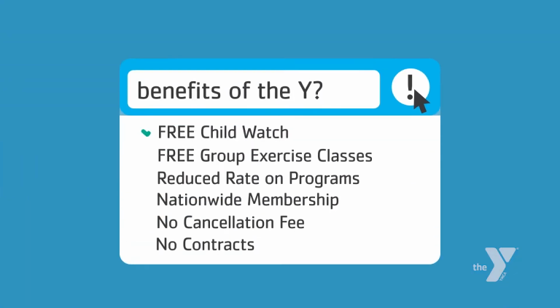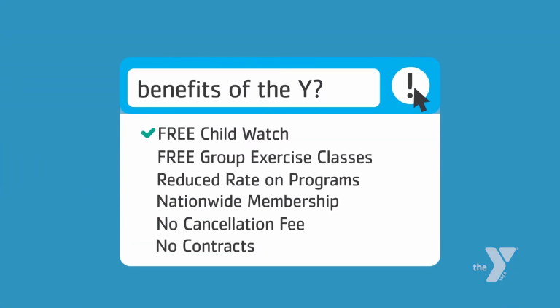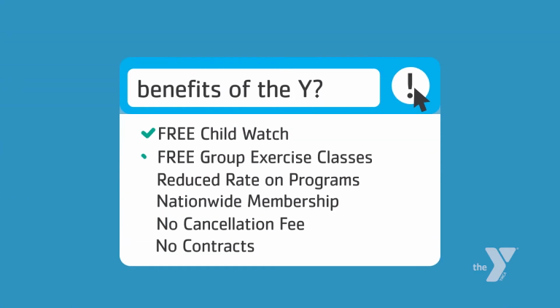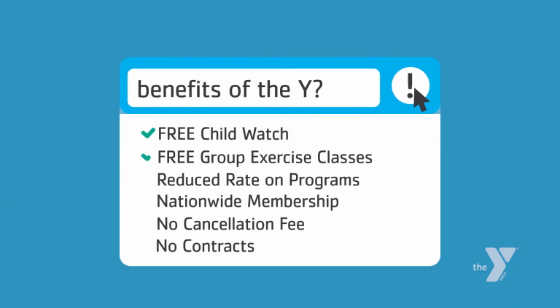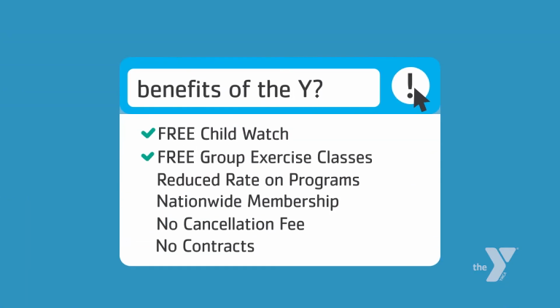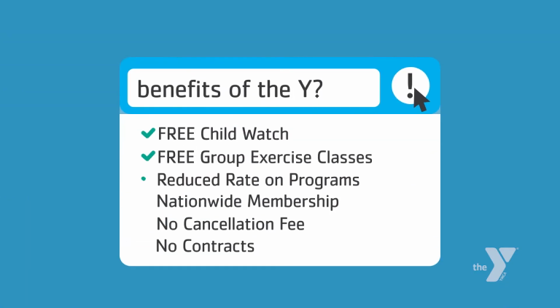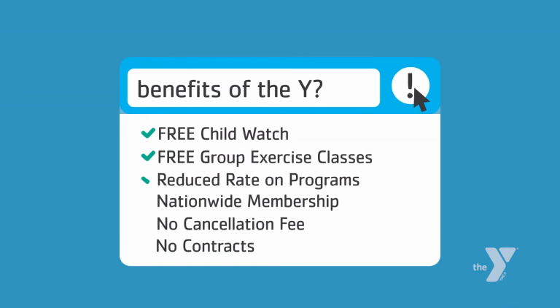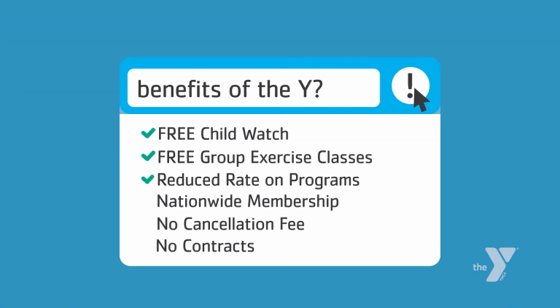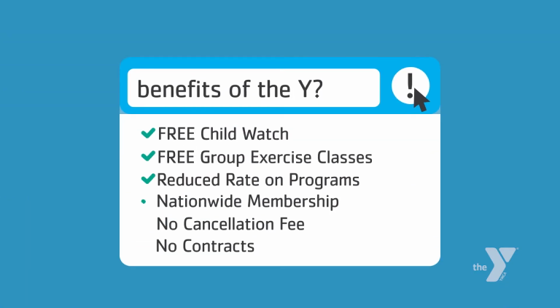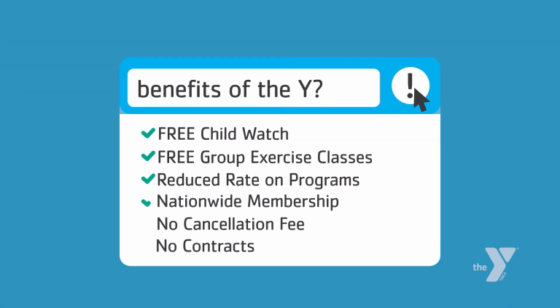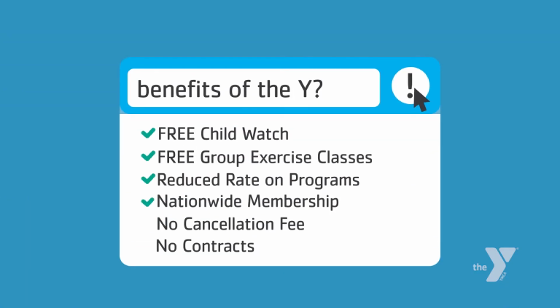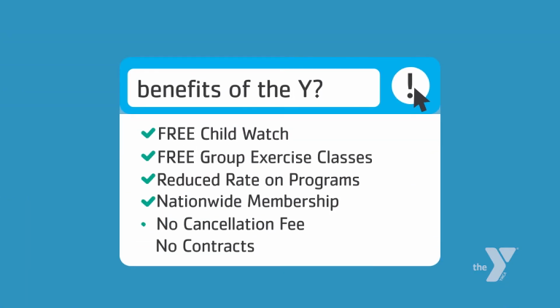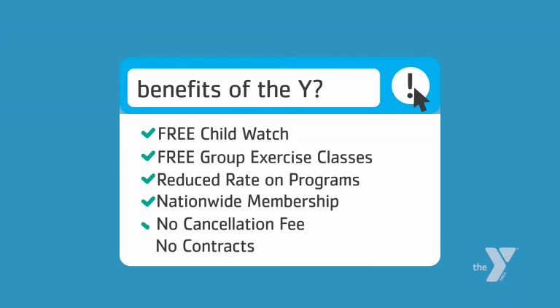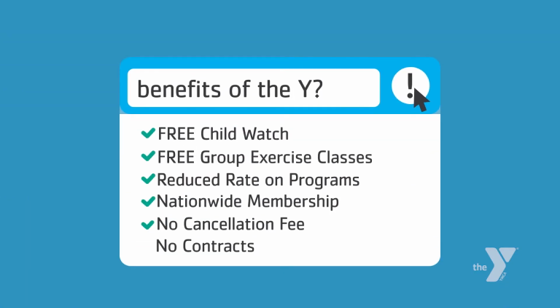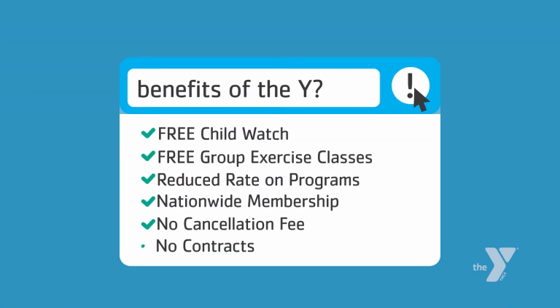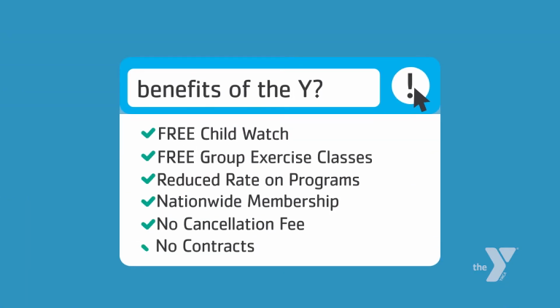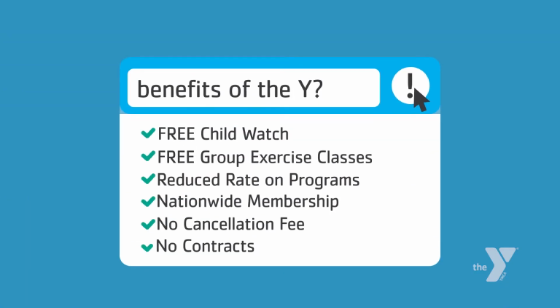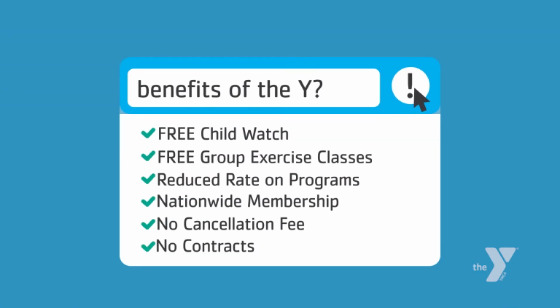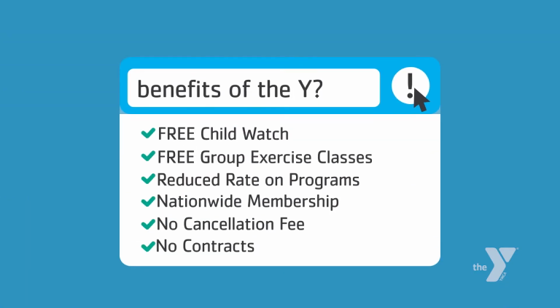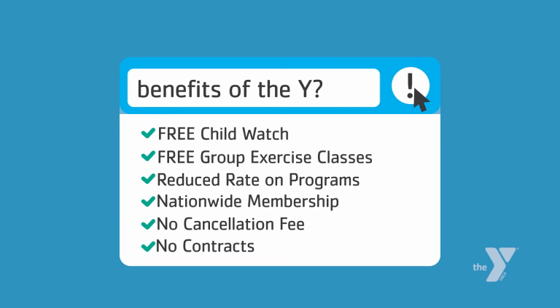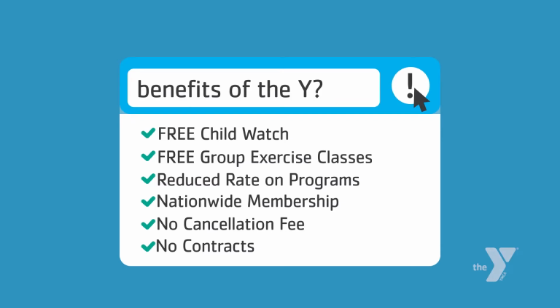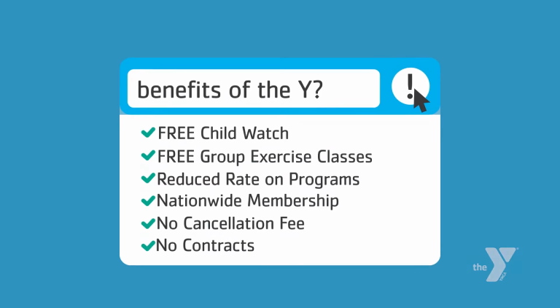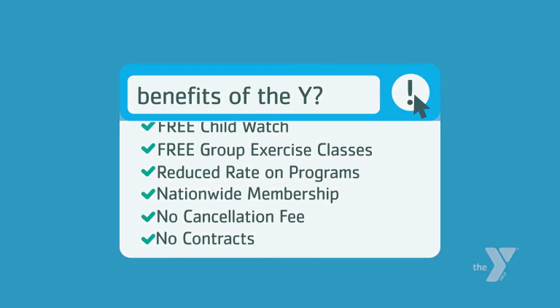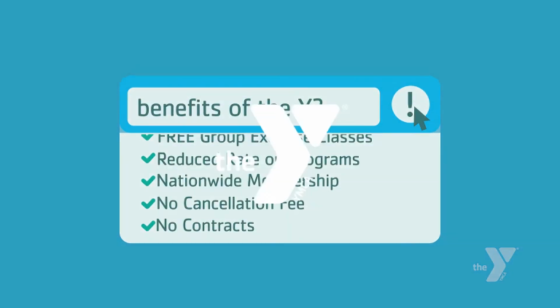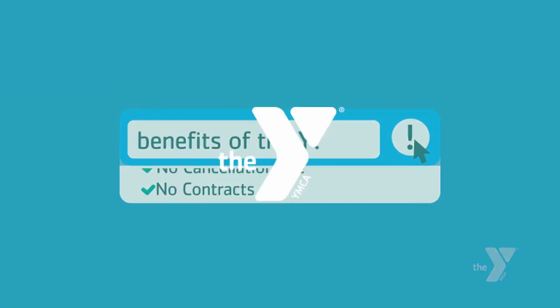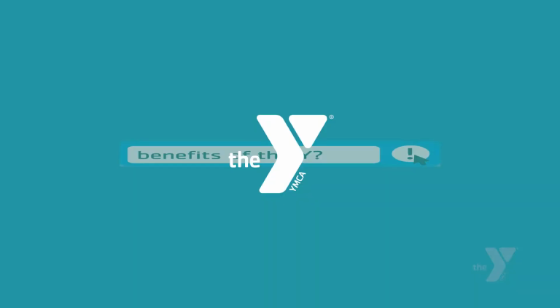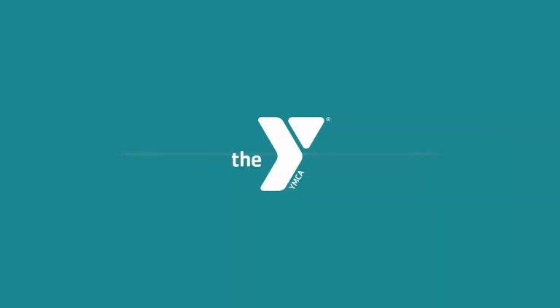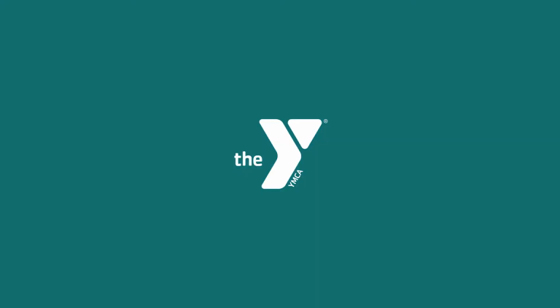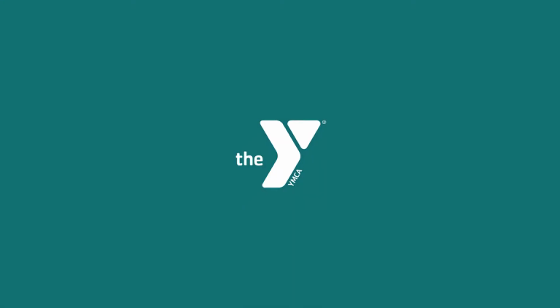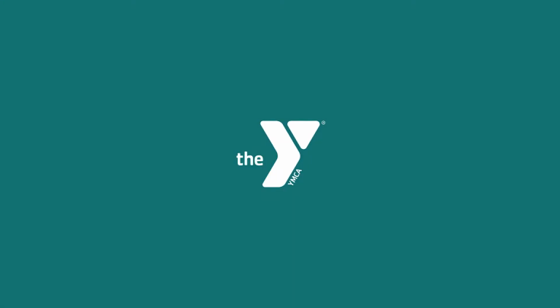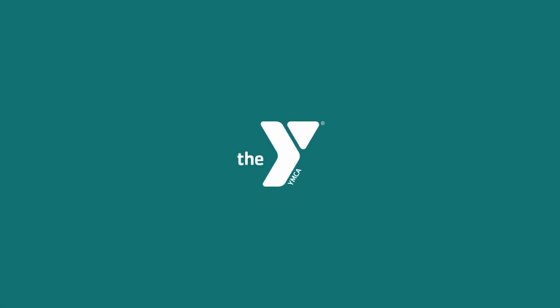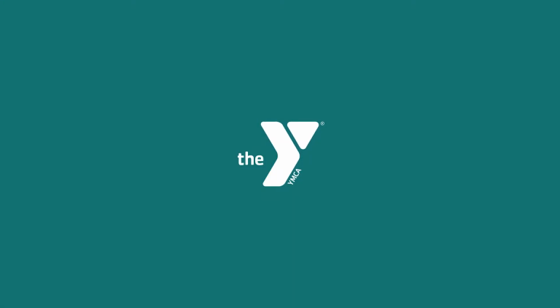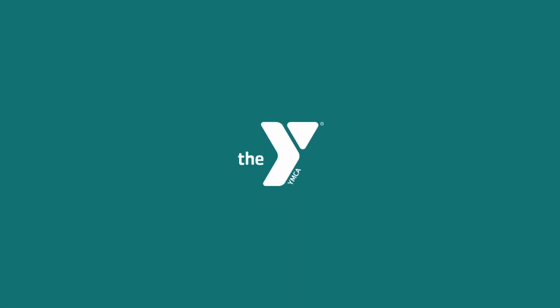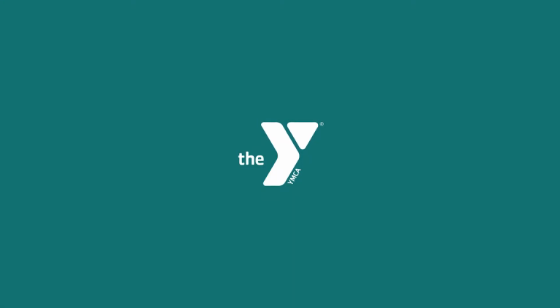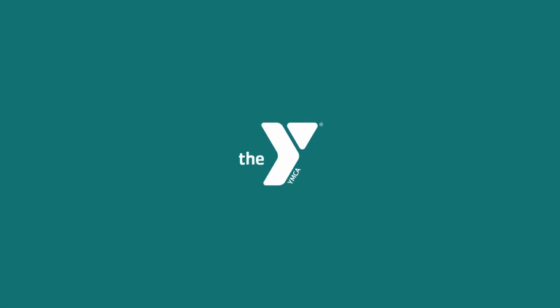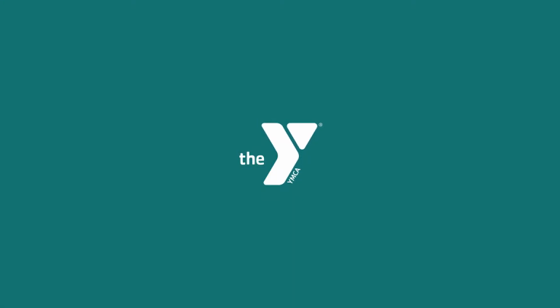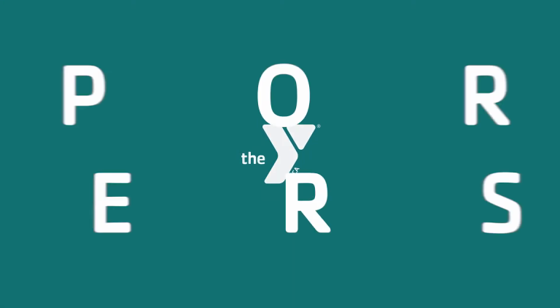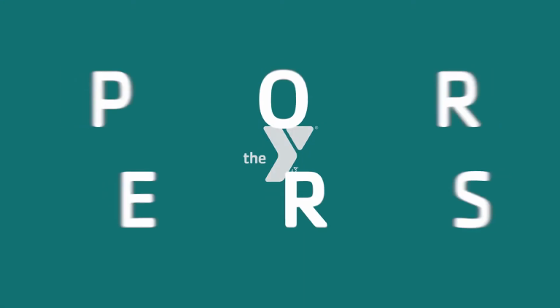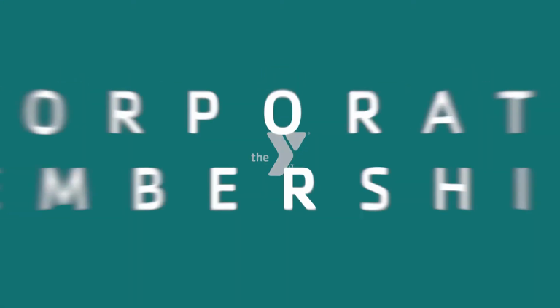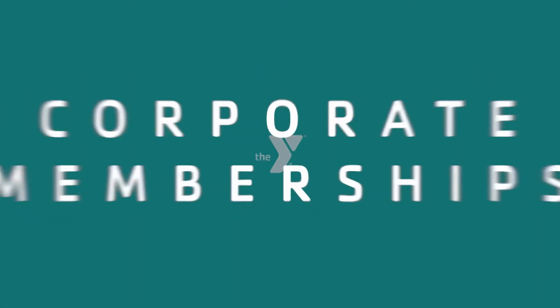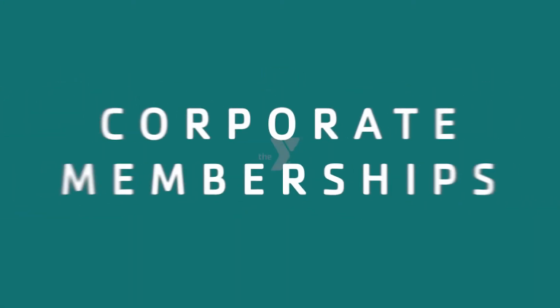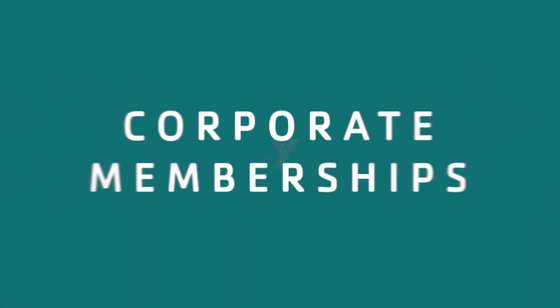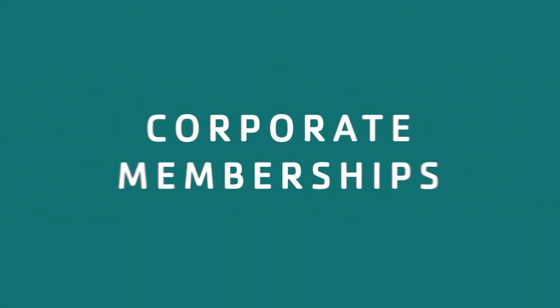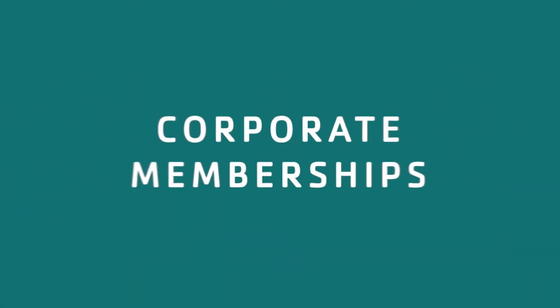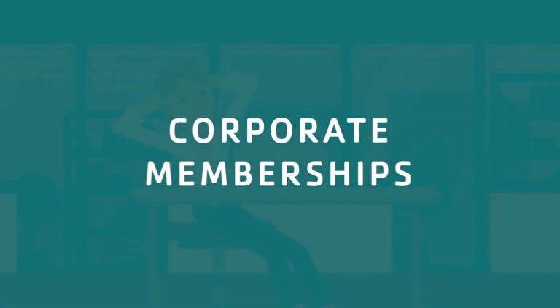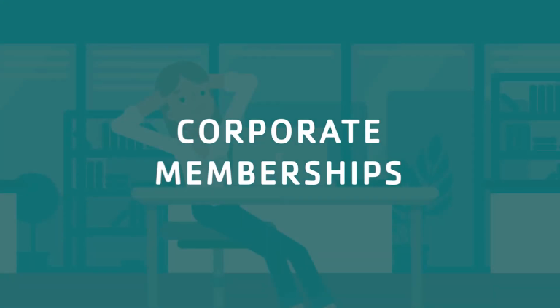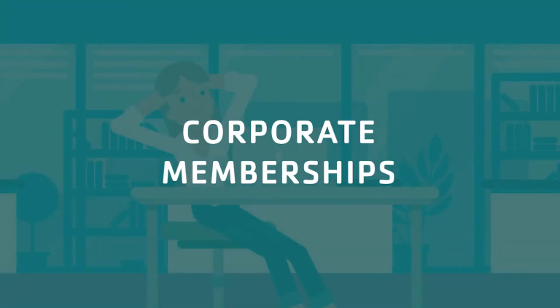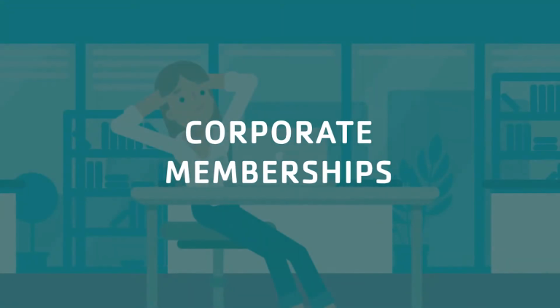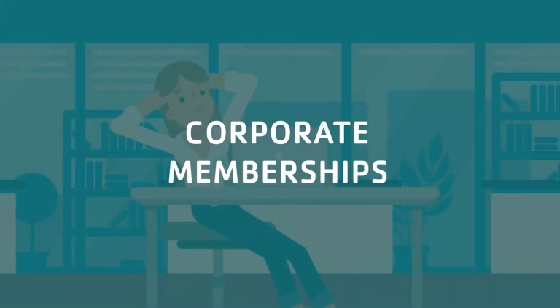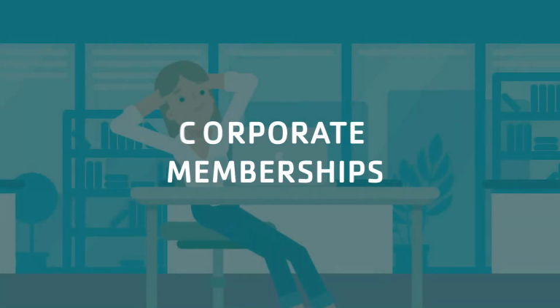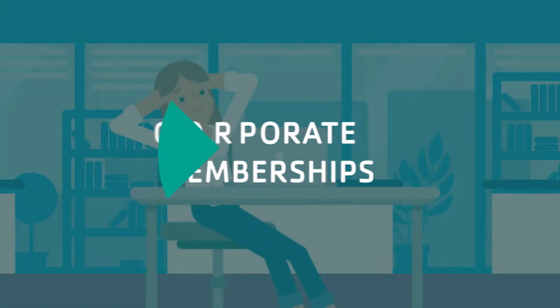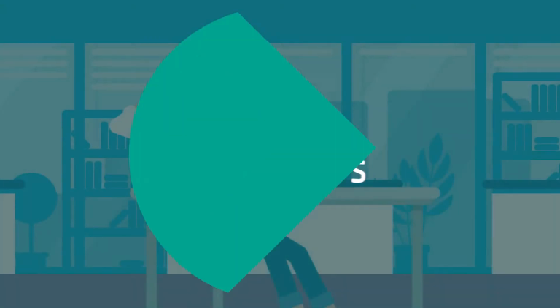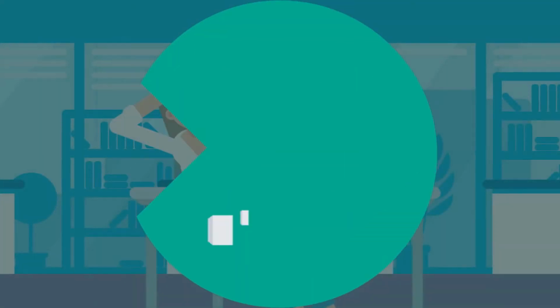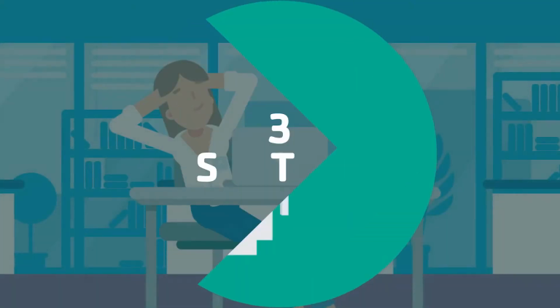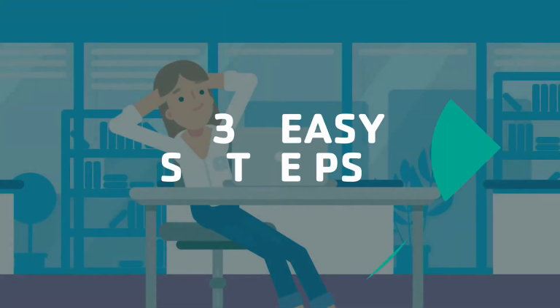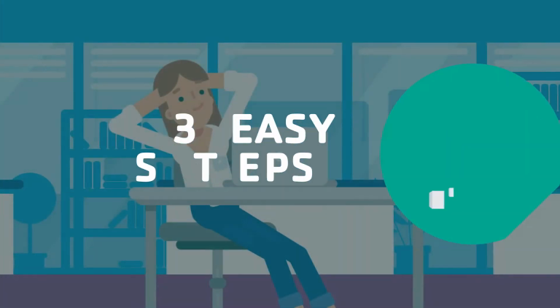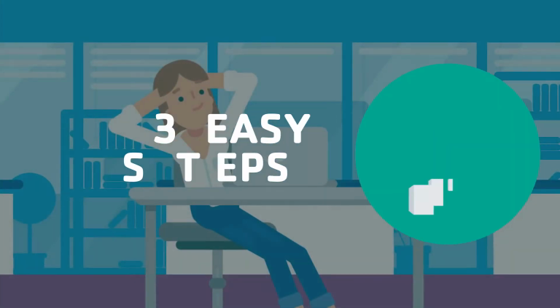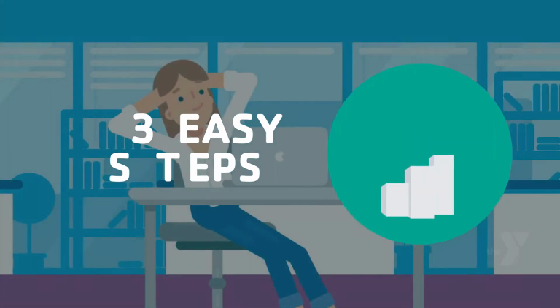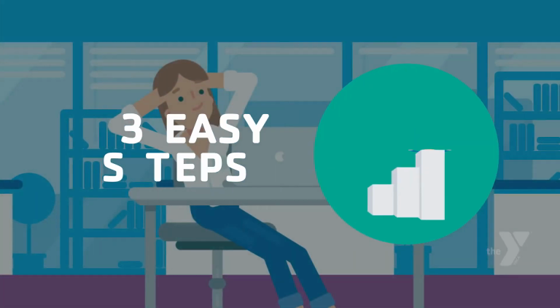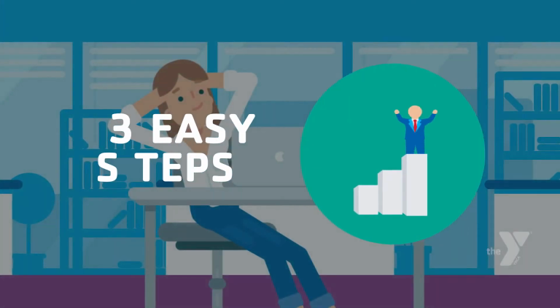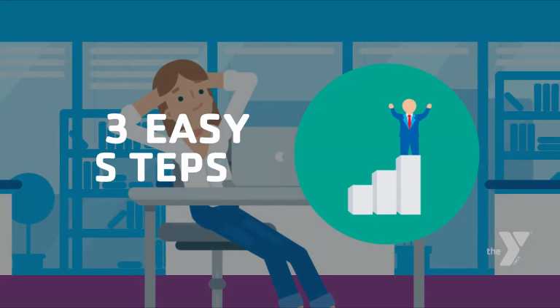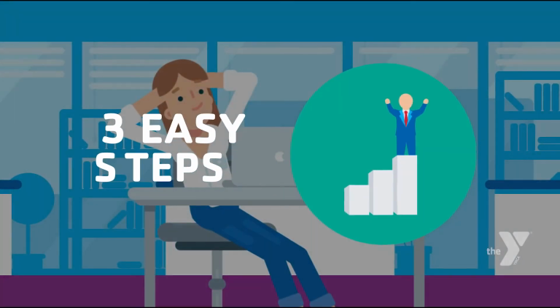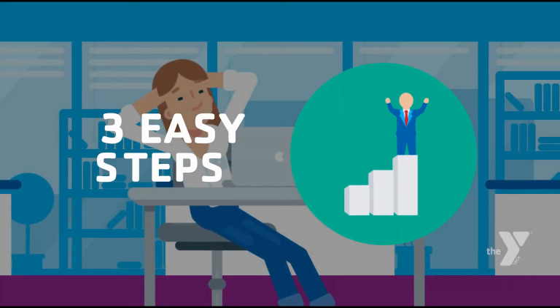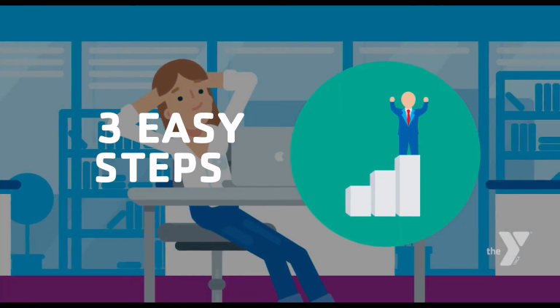Quite simply, this is an opportunity that can't be missed. It takes just three easy steps to sign up for a corporate membership.